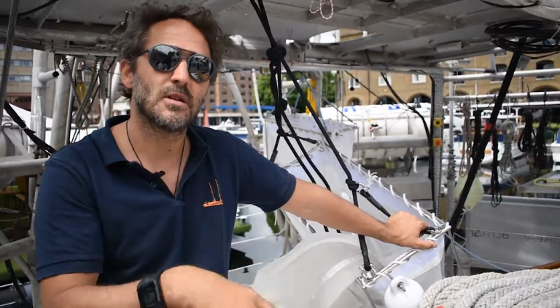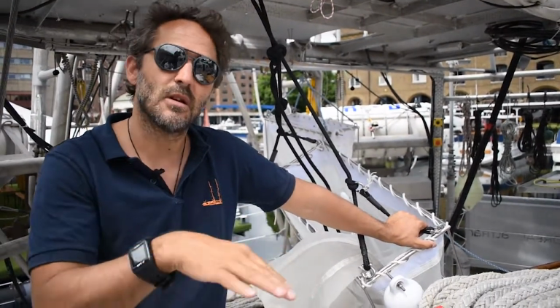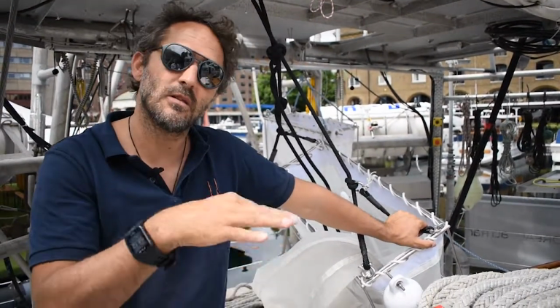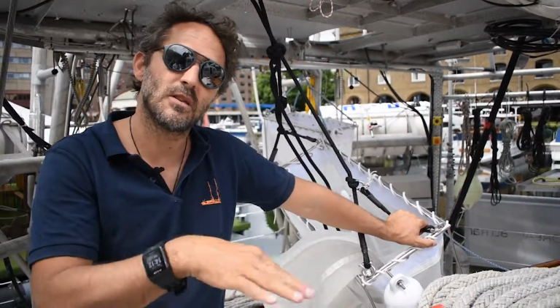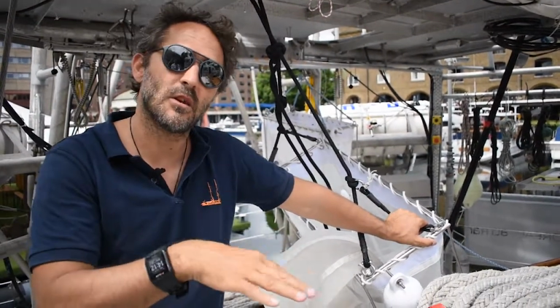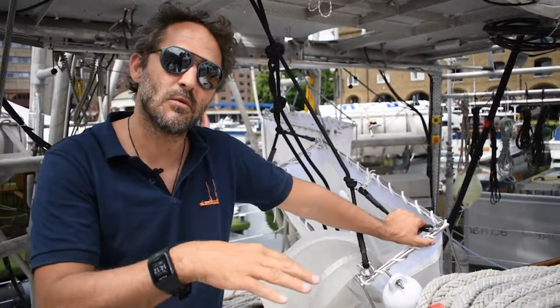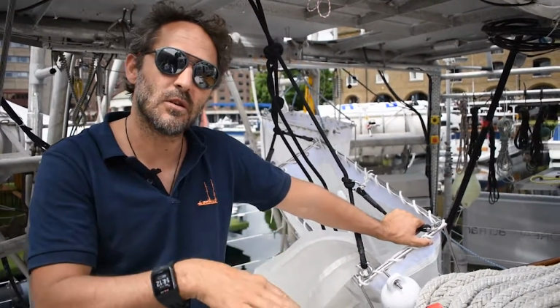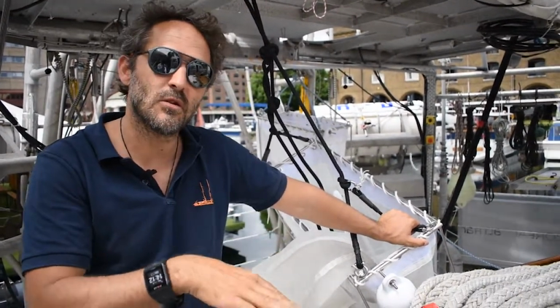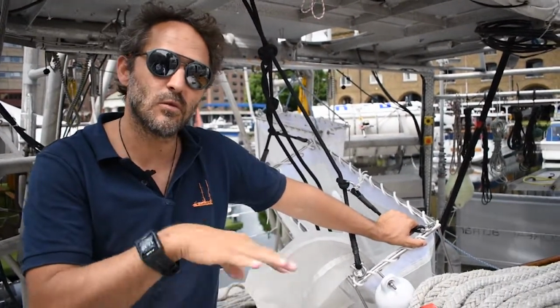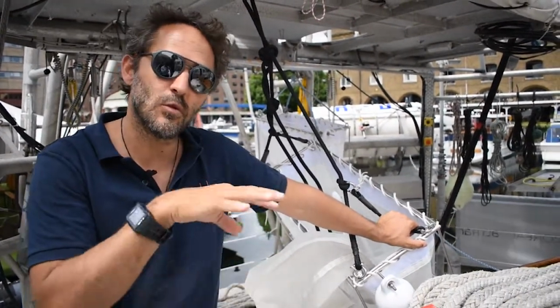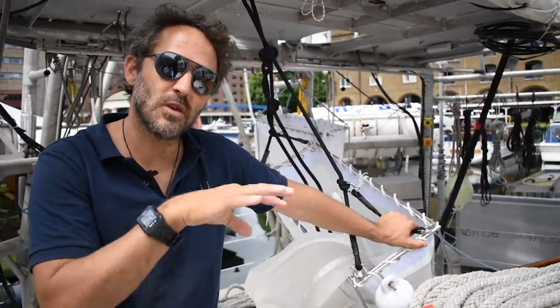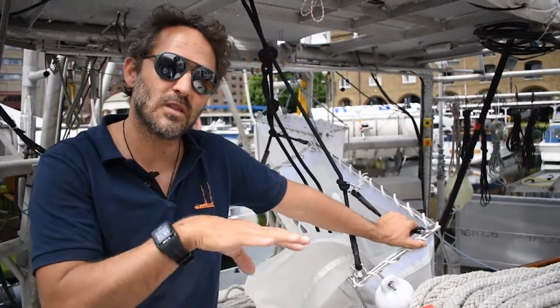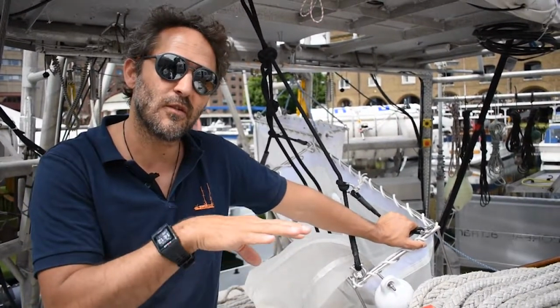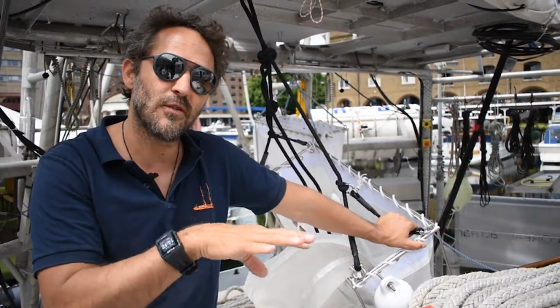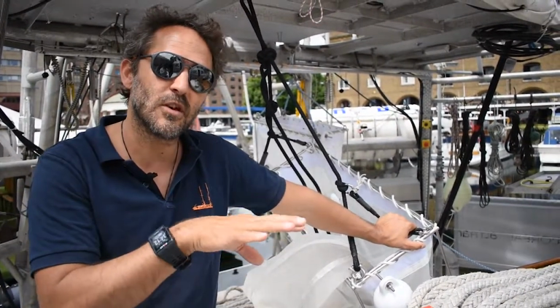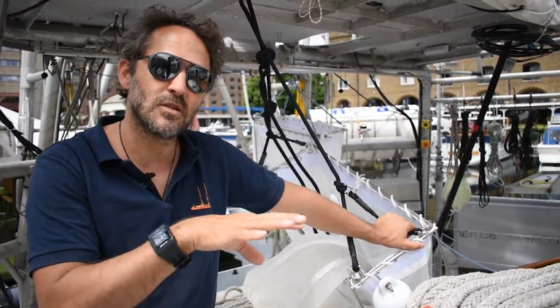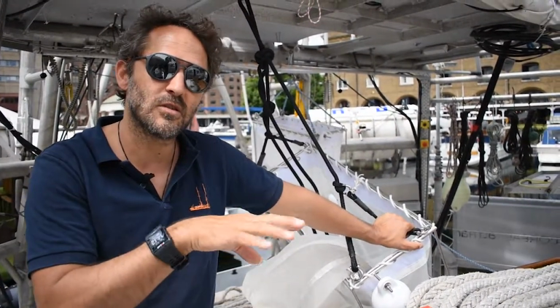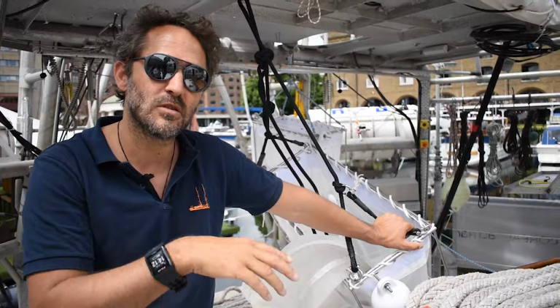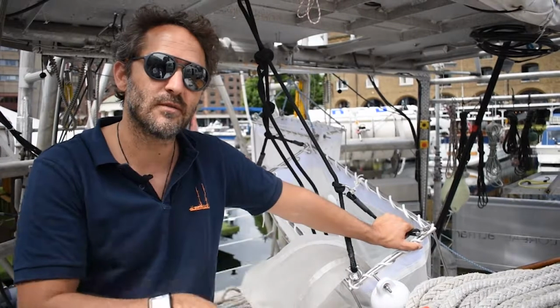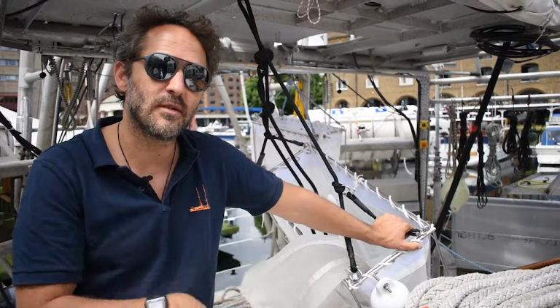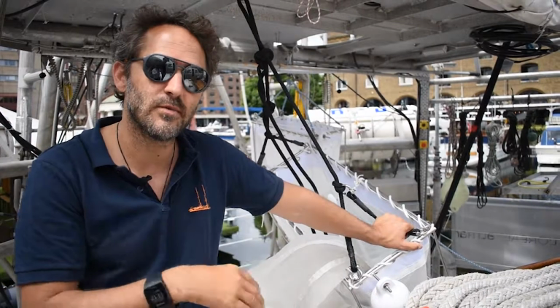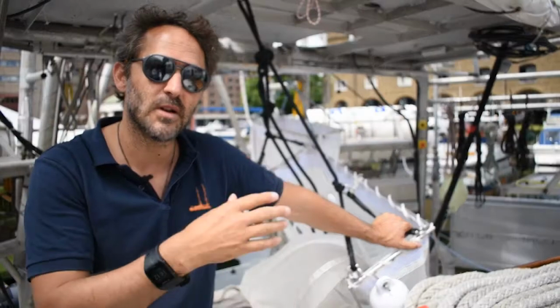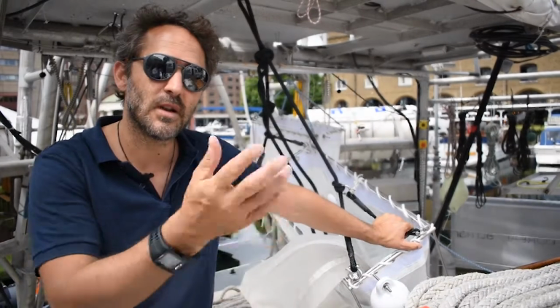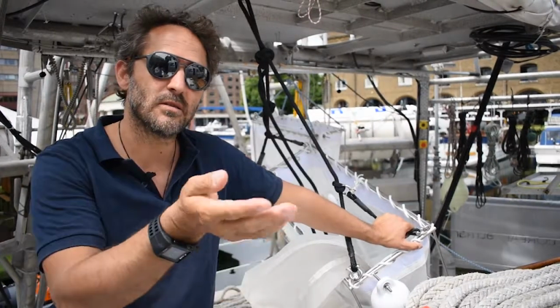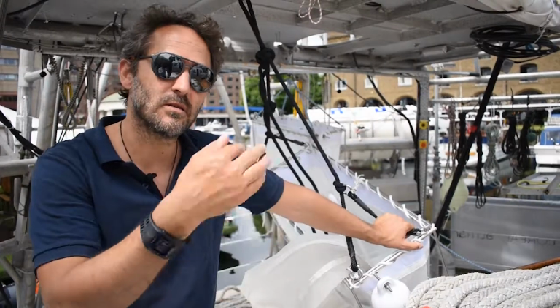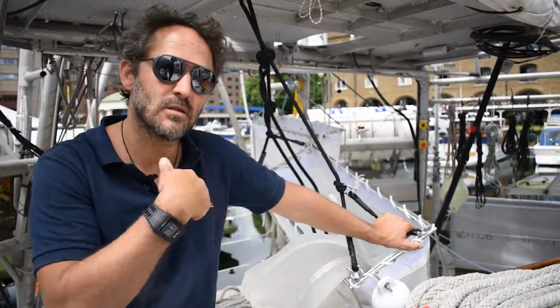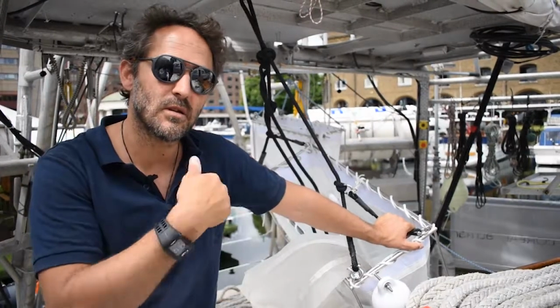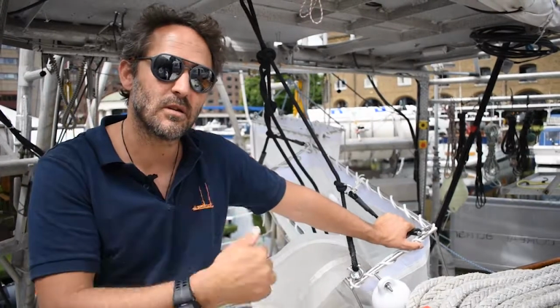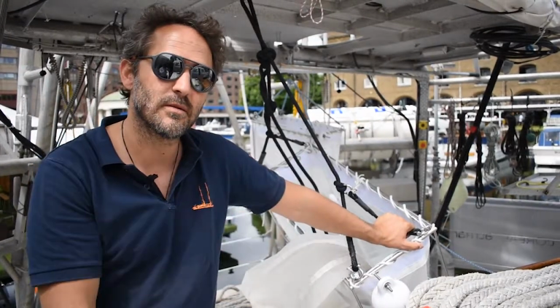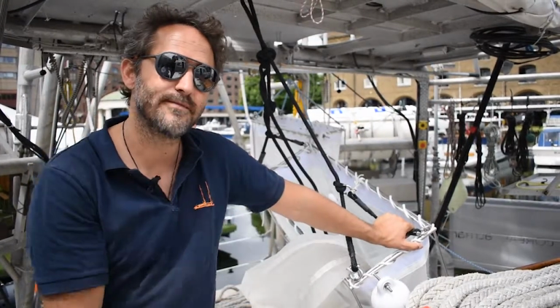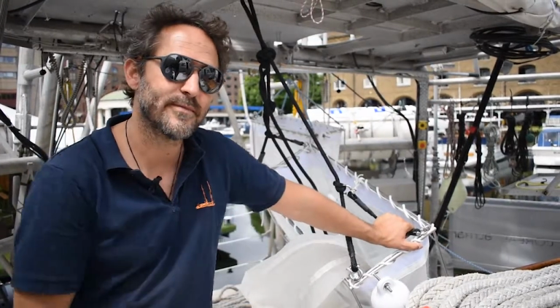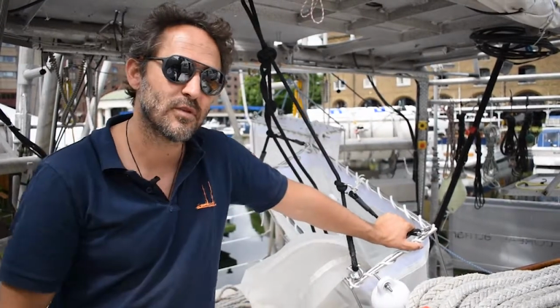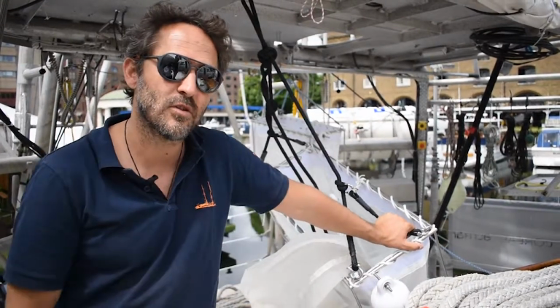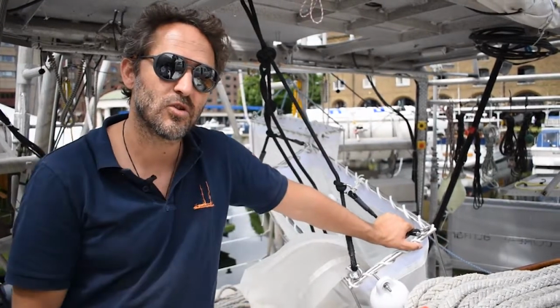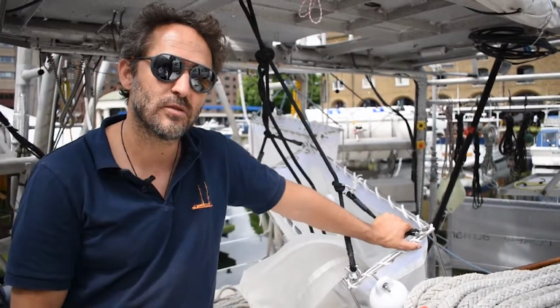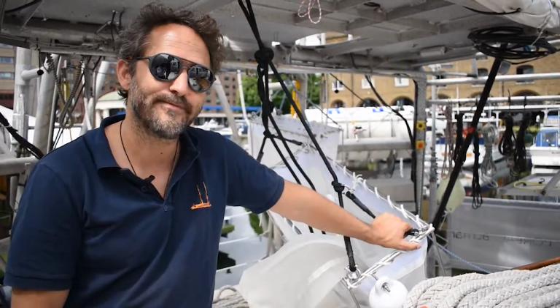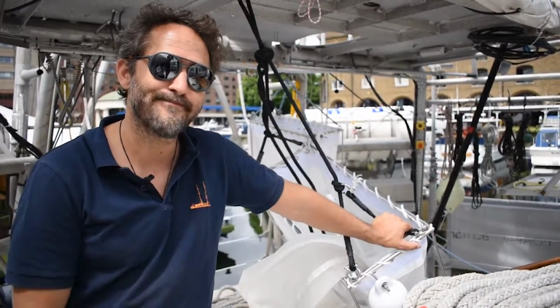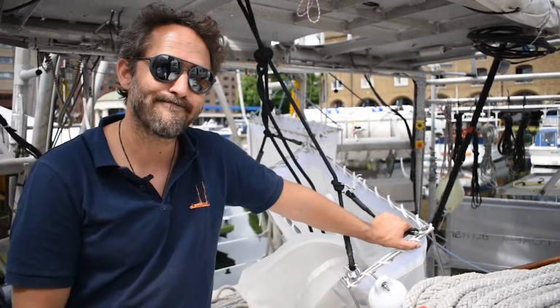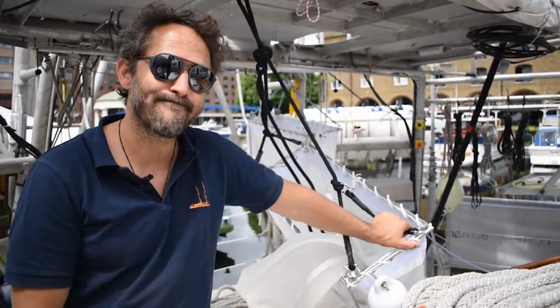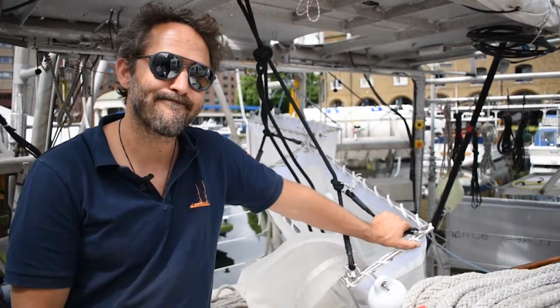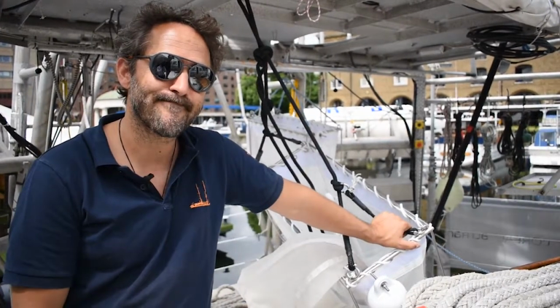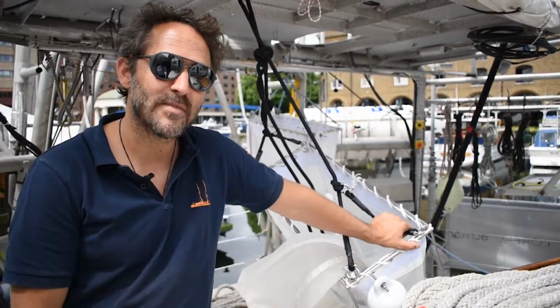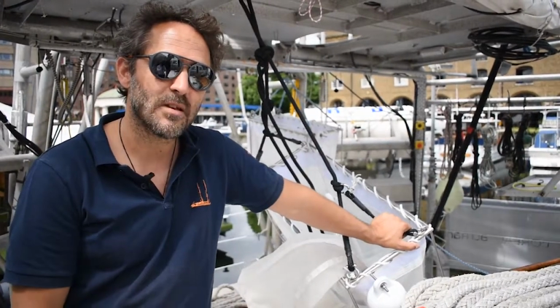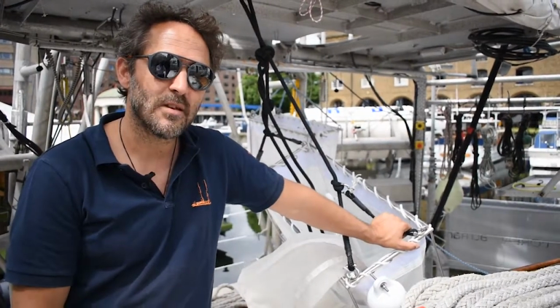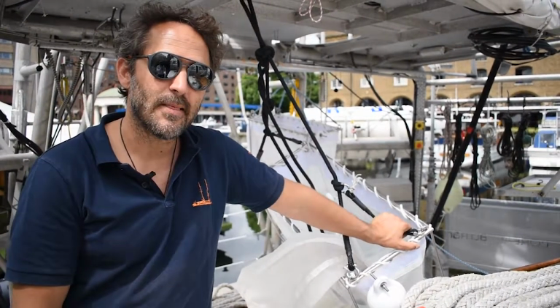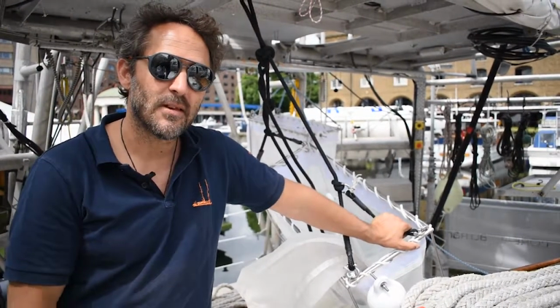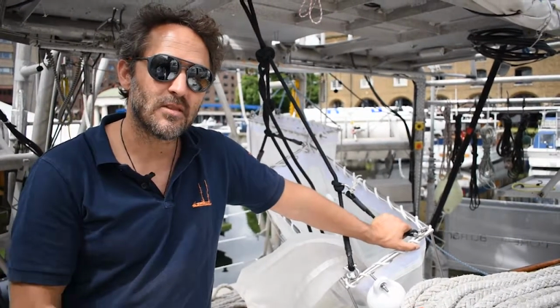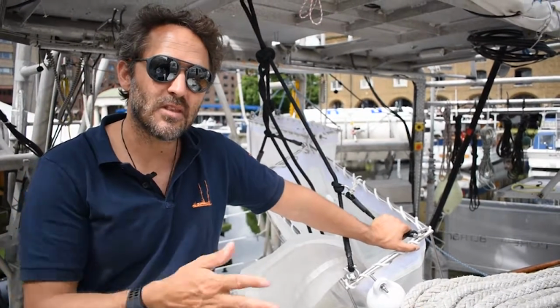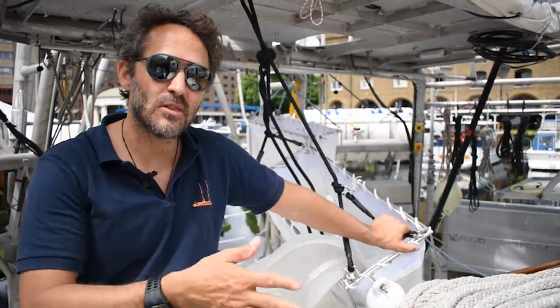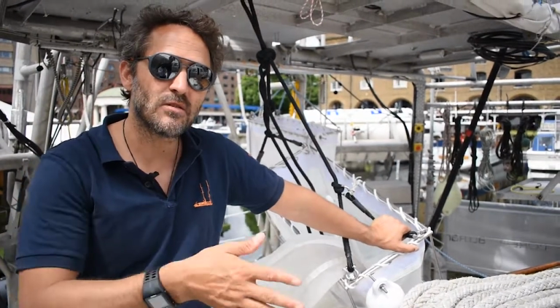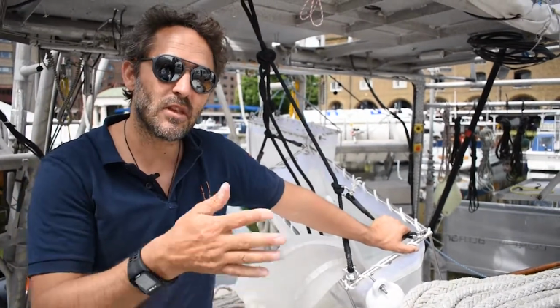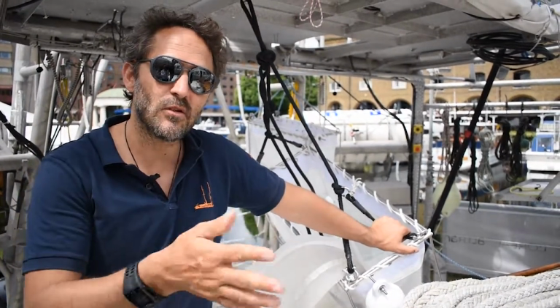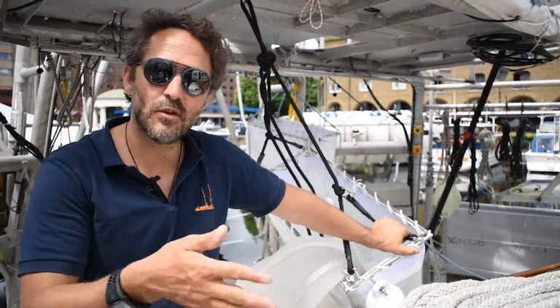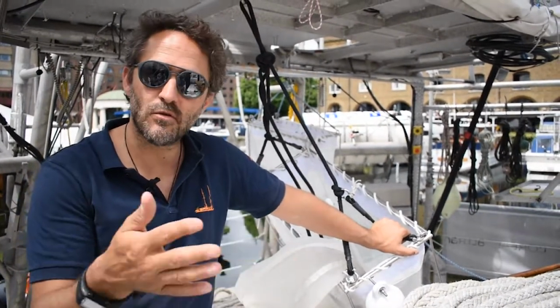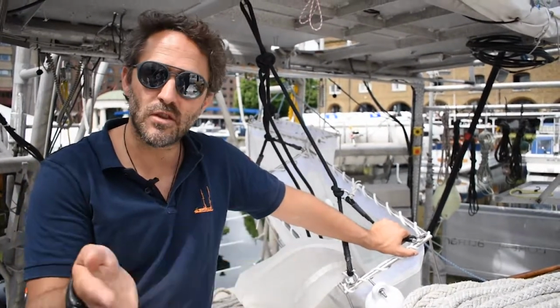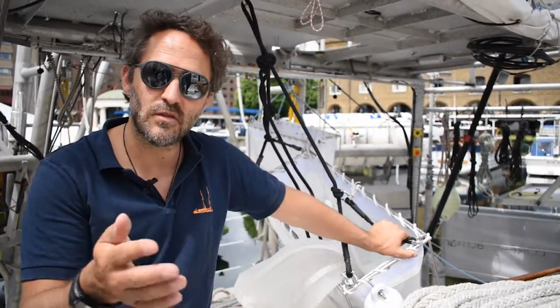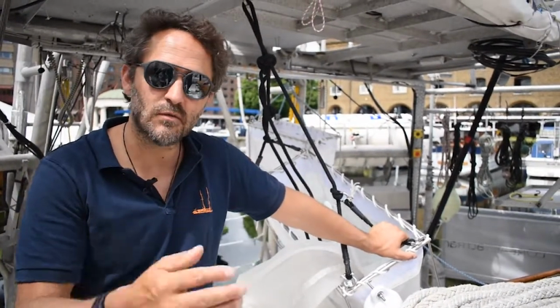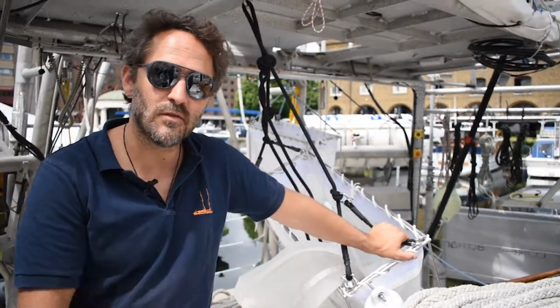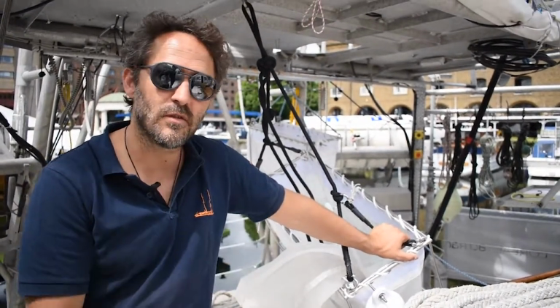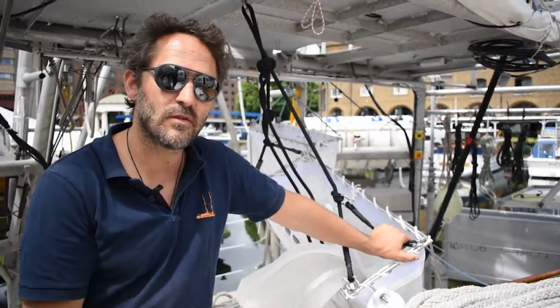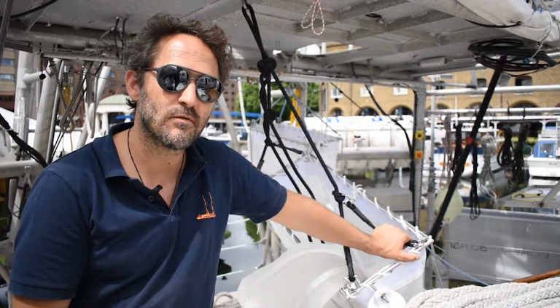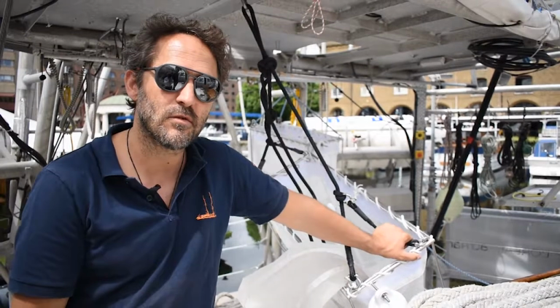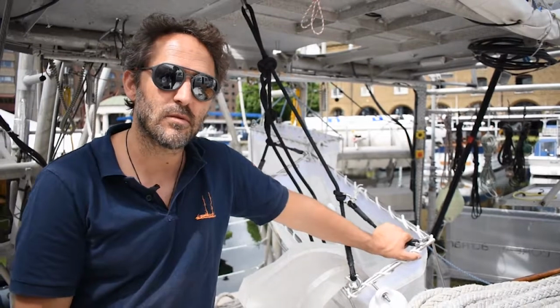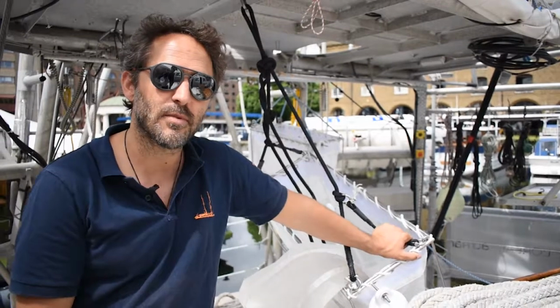This year we're looking at the fluxes from land to ocean in ten of the greatest rivers of Europe.